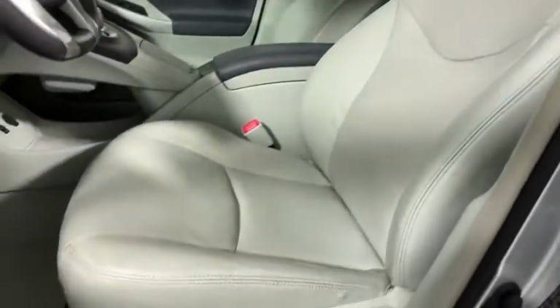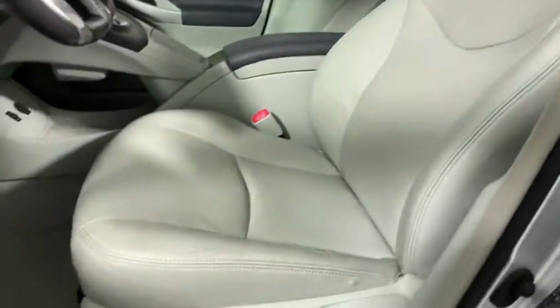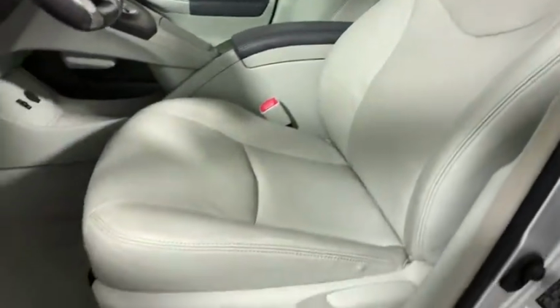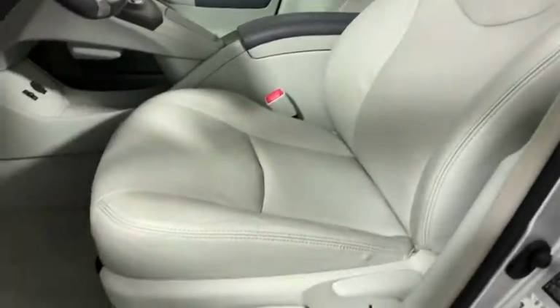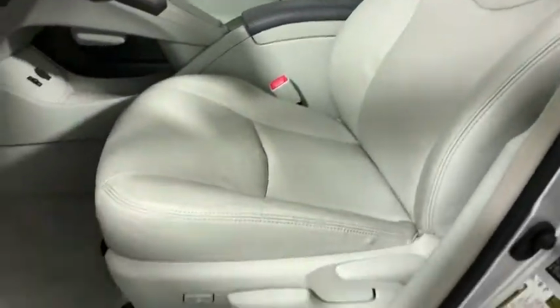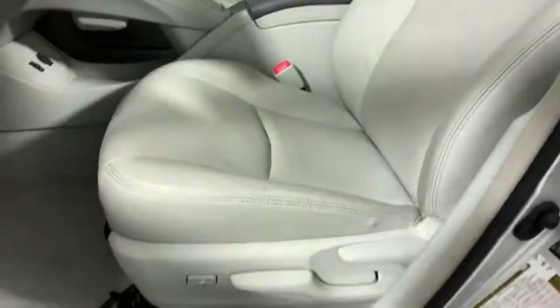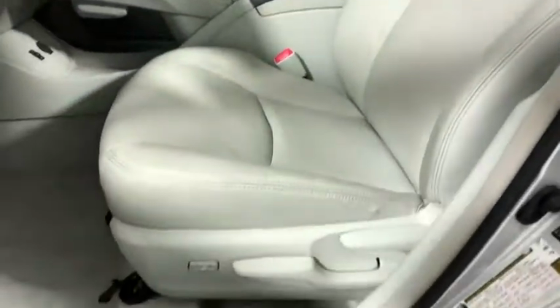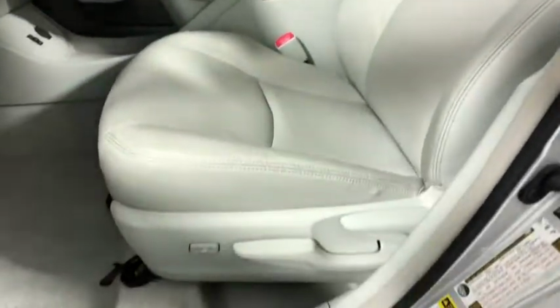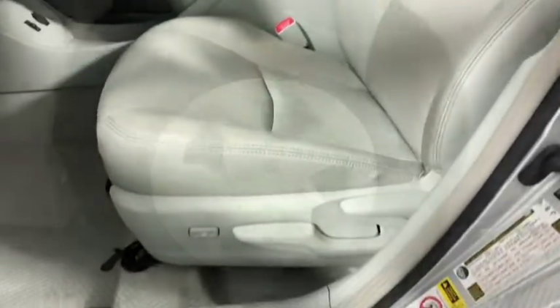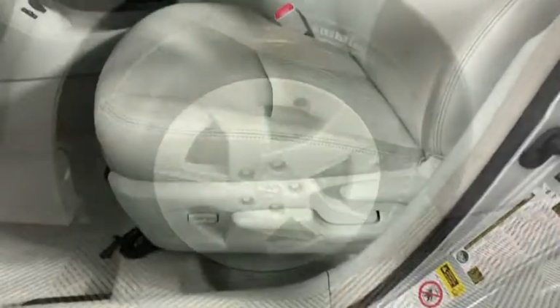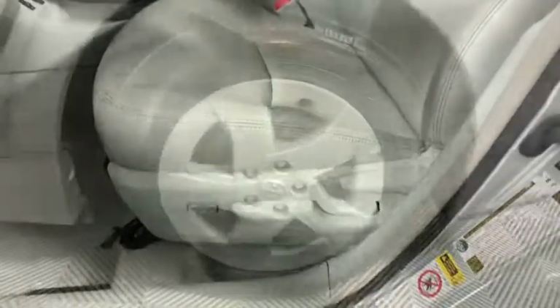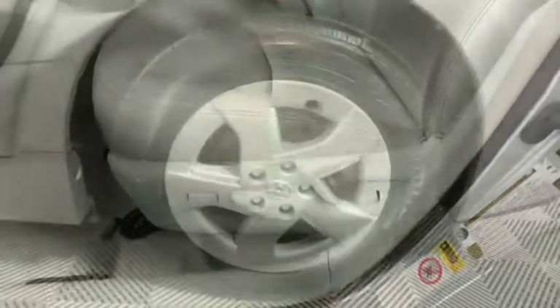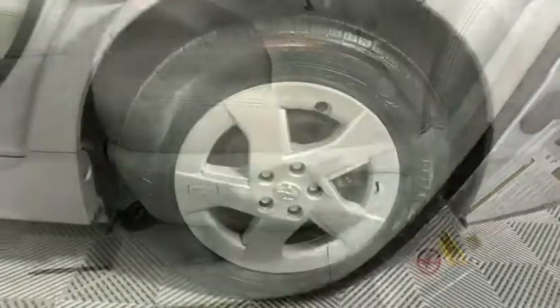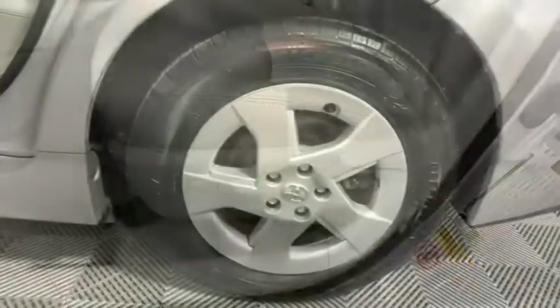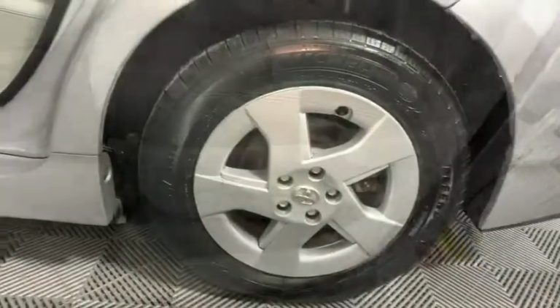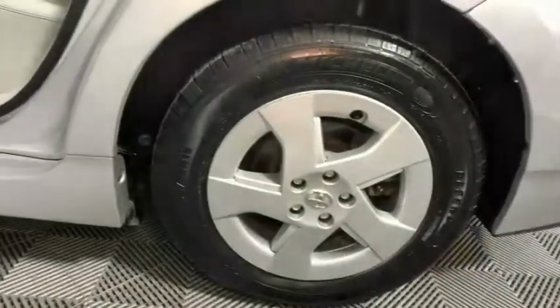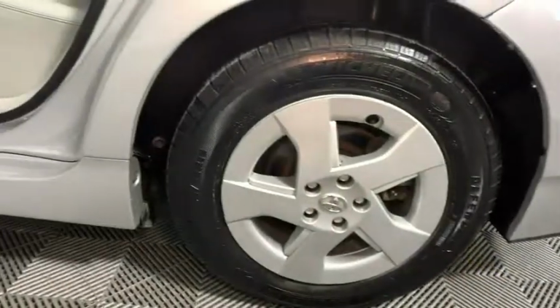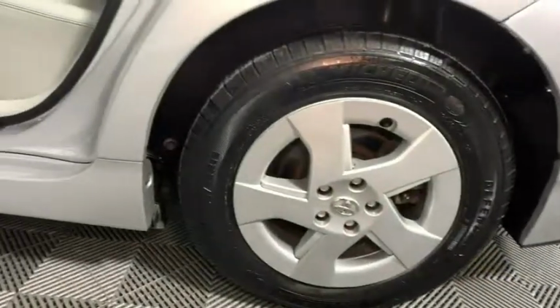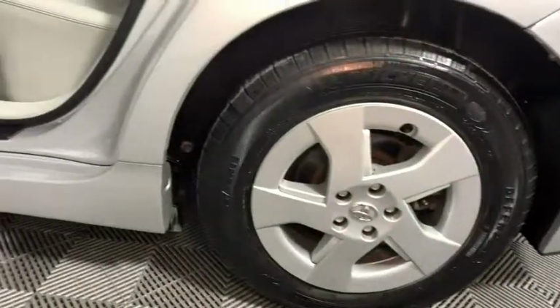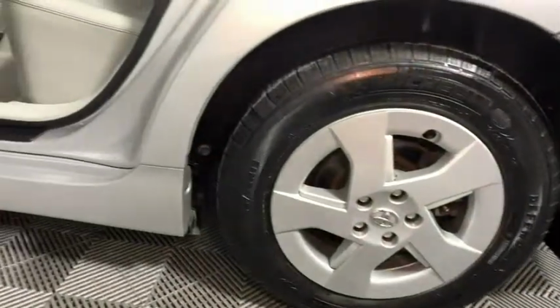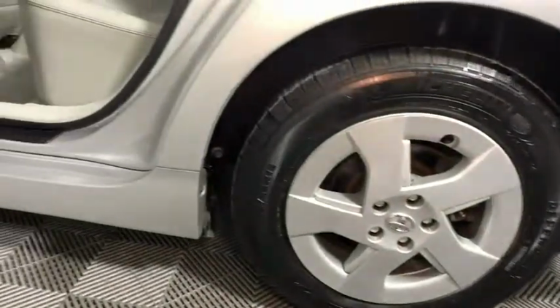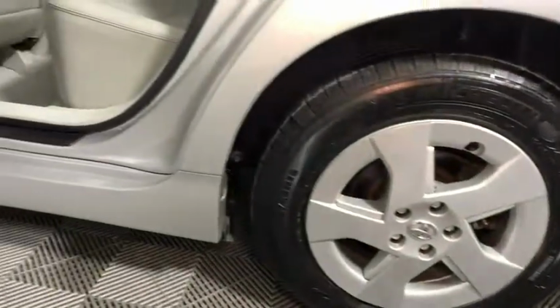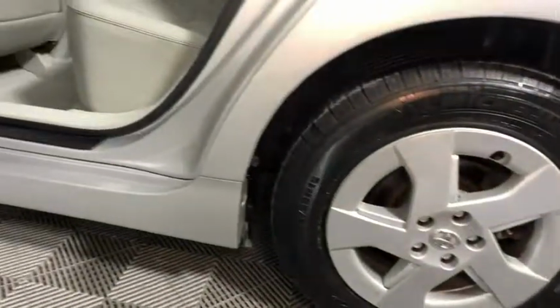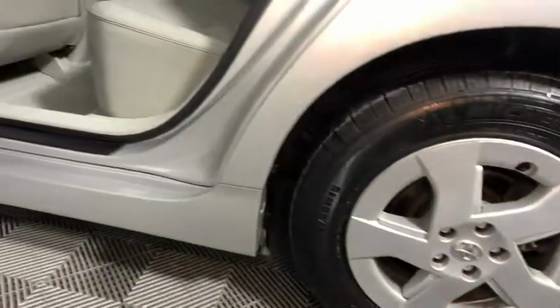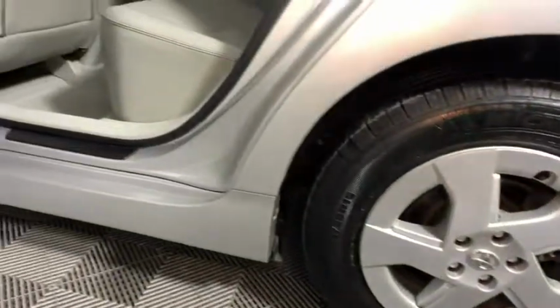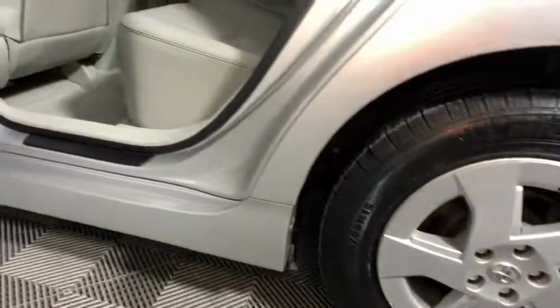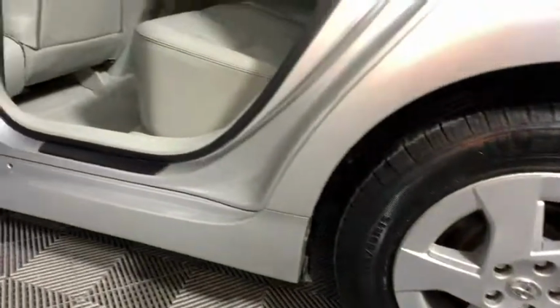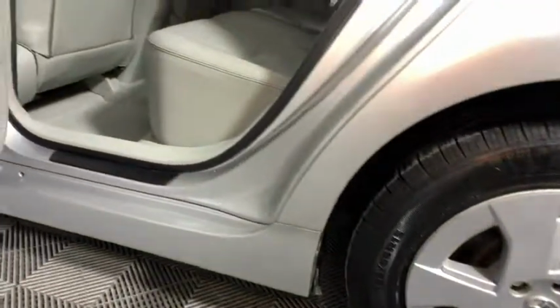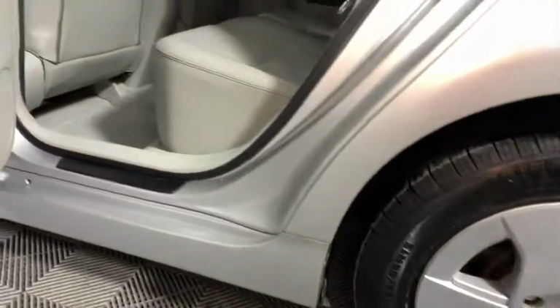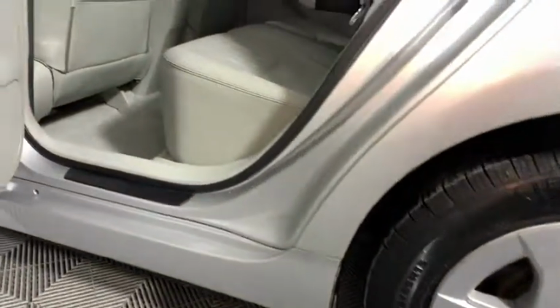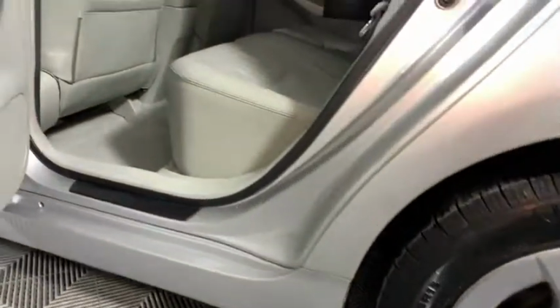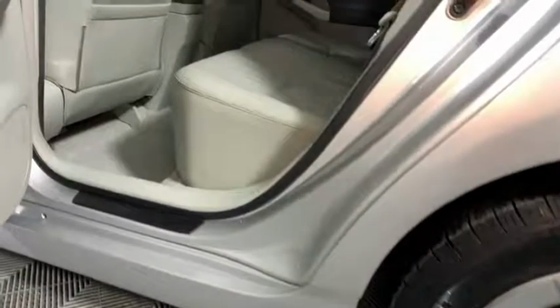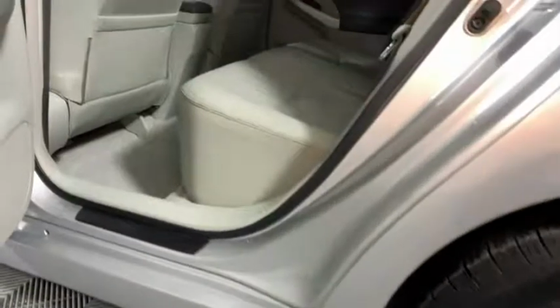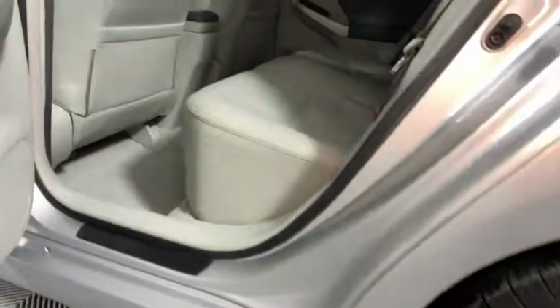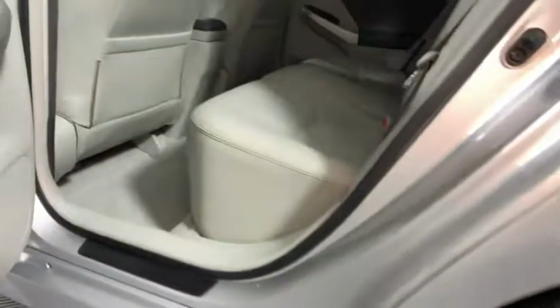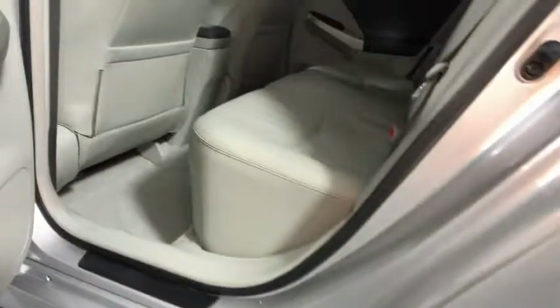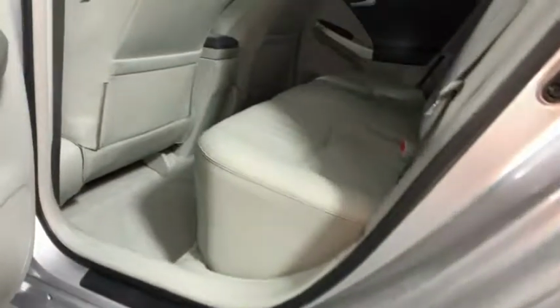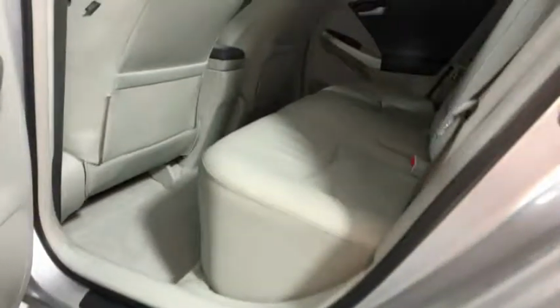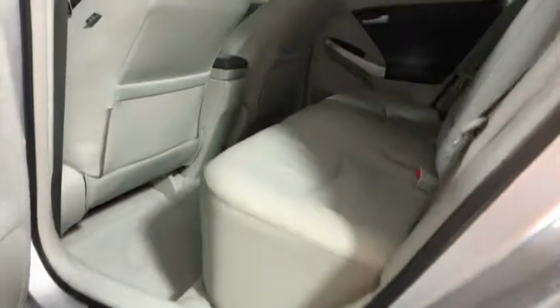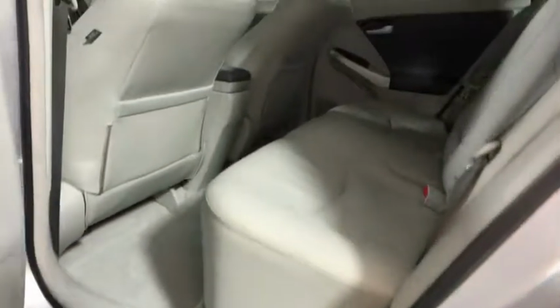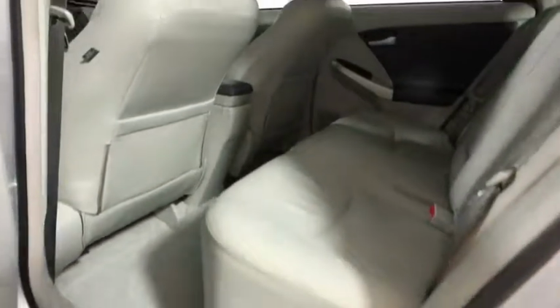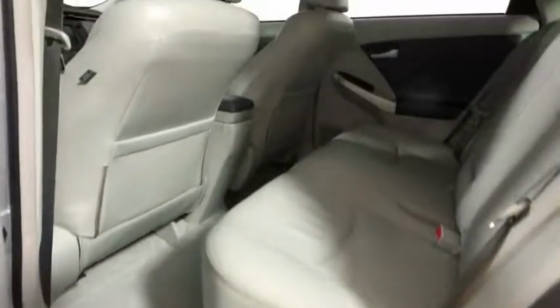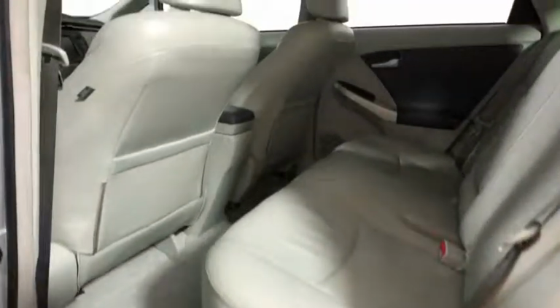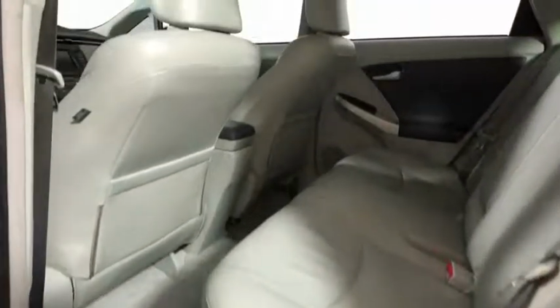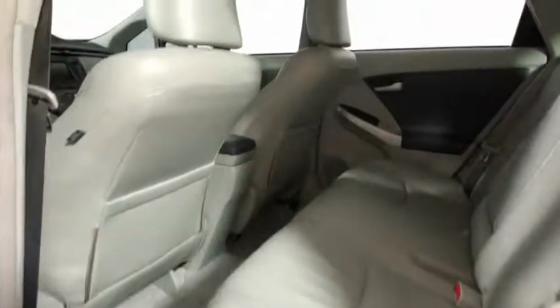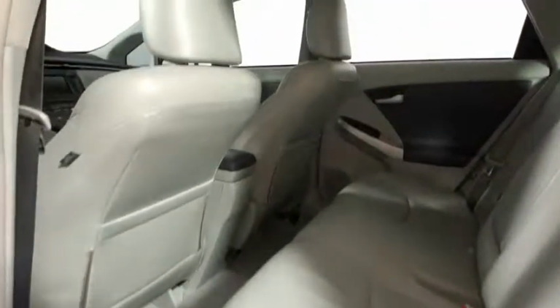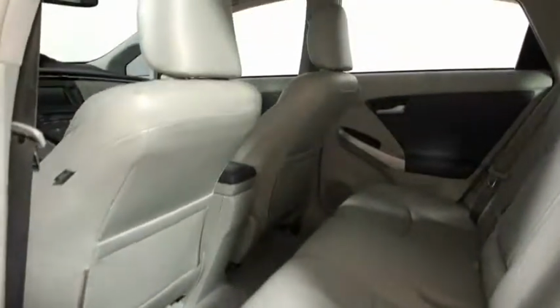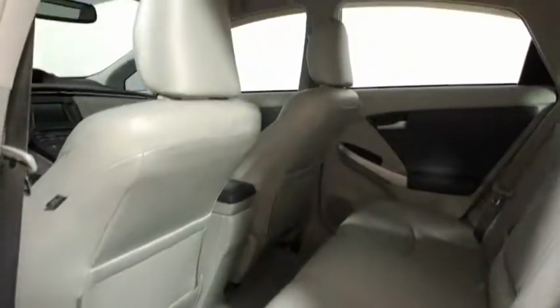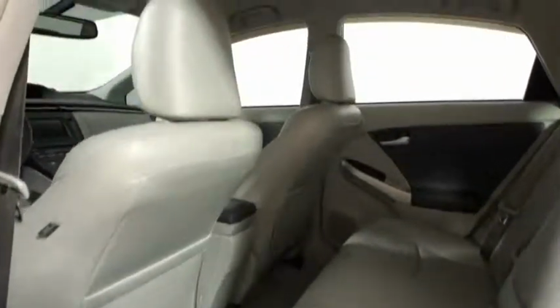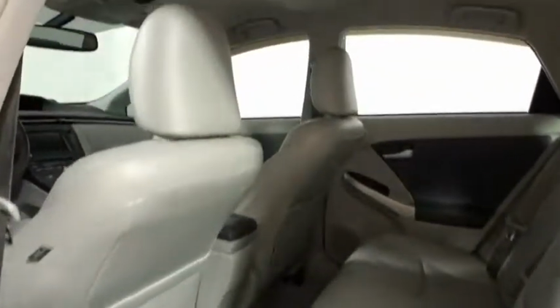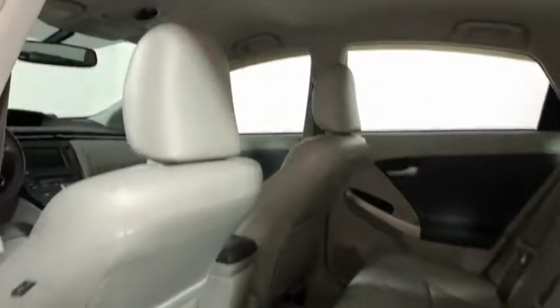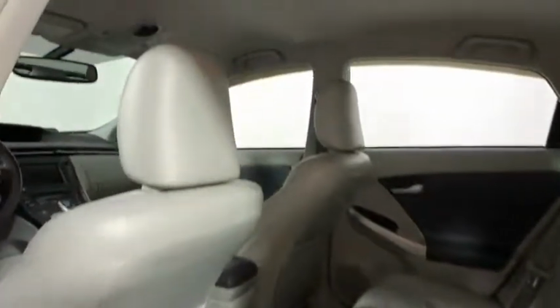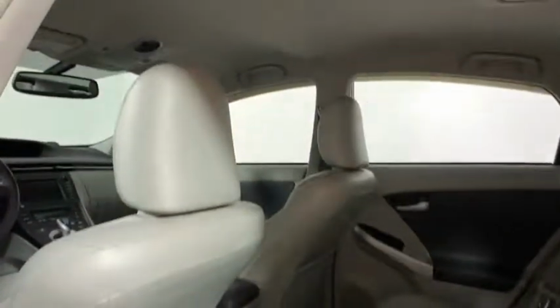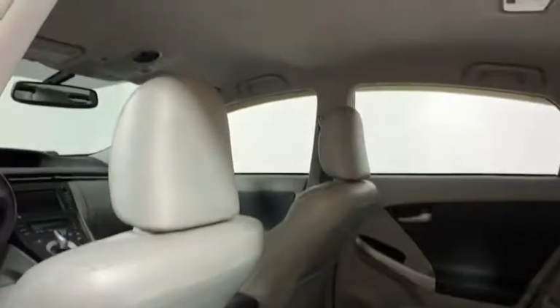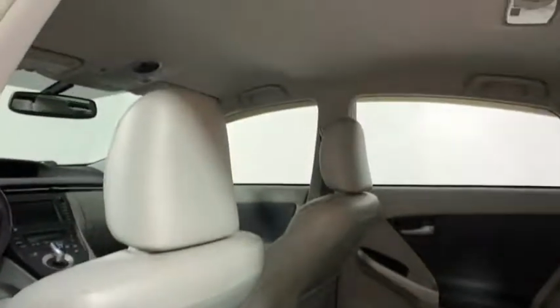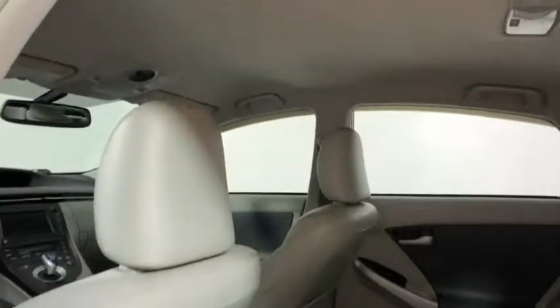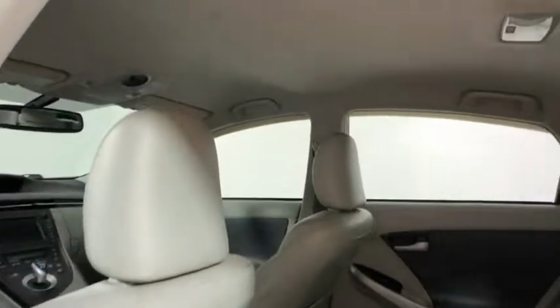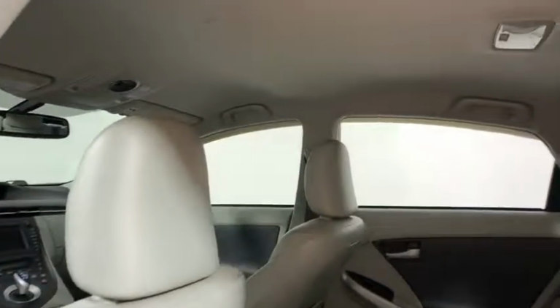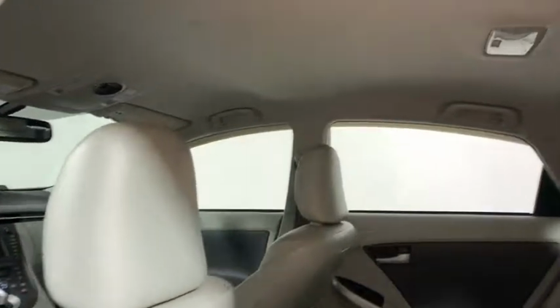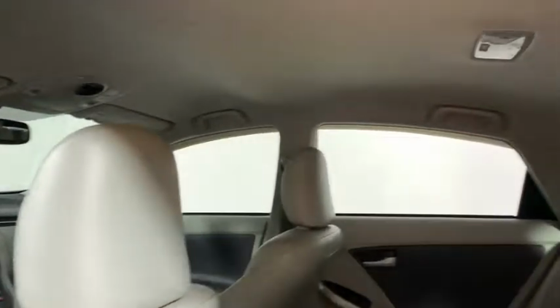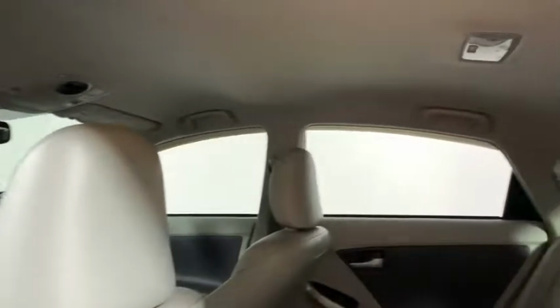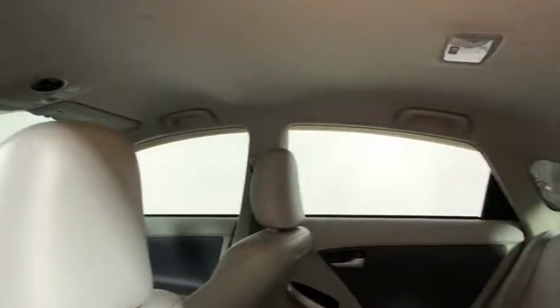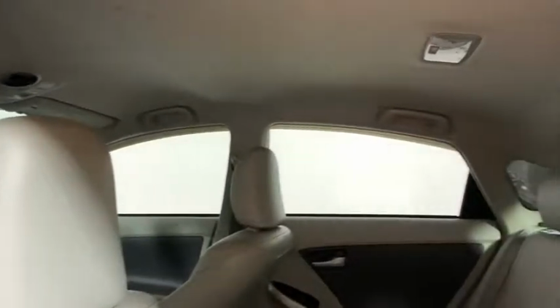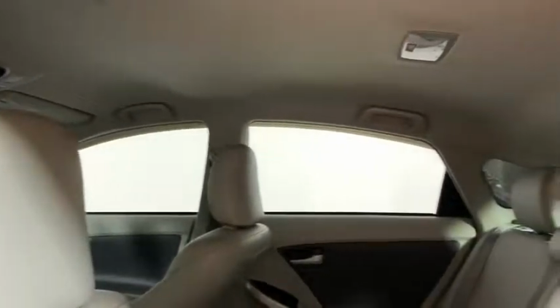Power windows, electronic stability control, trip computer, overhead console, brake assist, leather, front reading lamps.